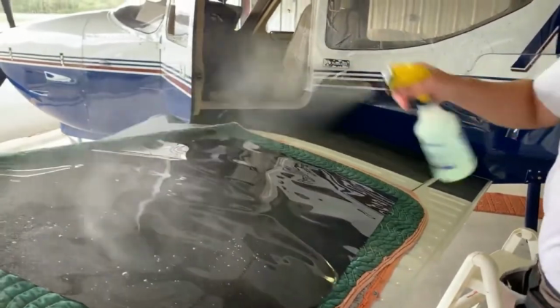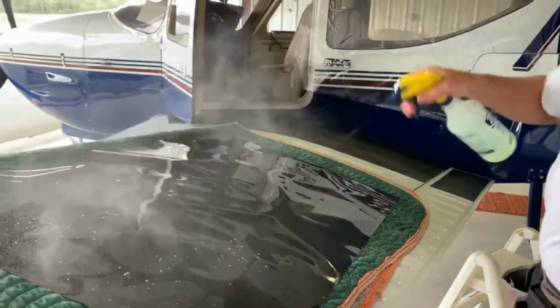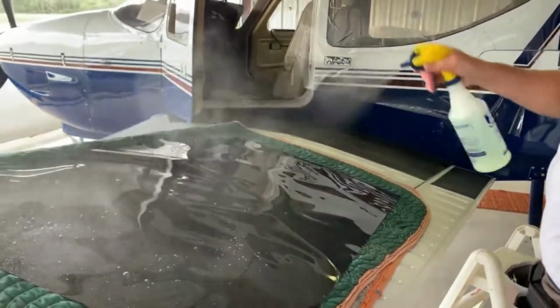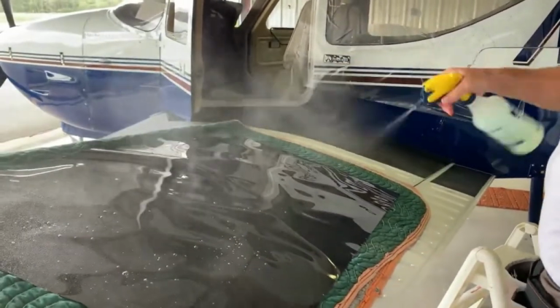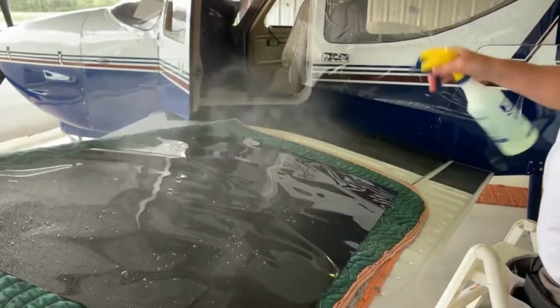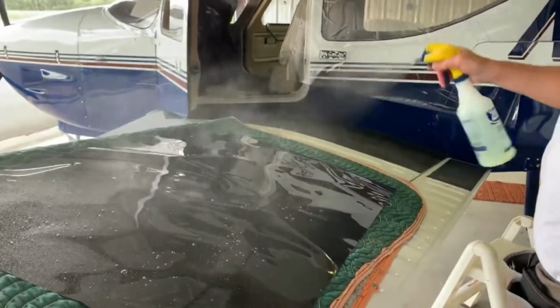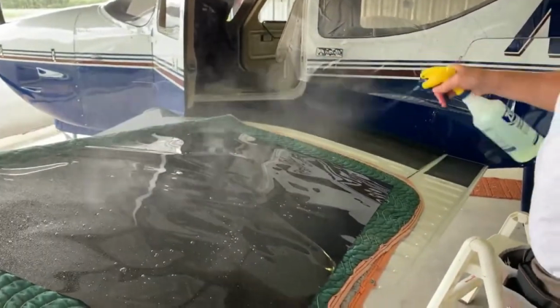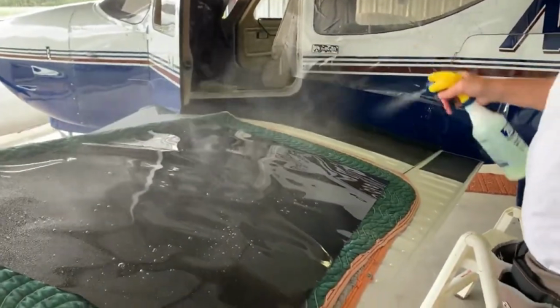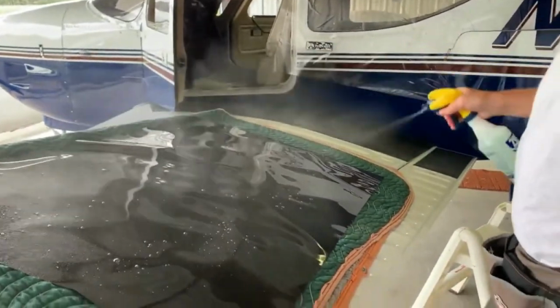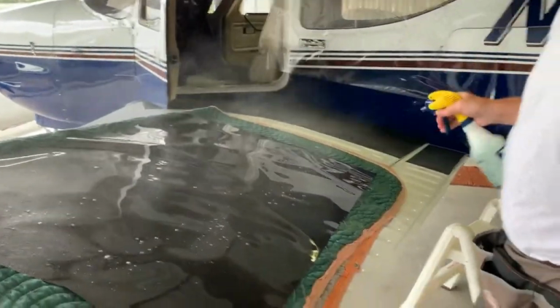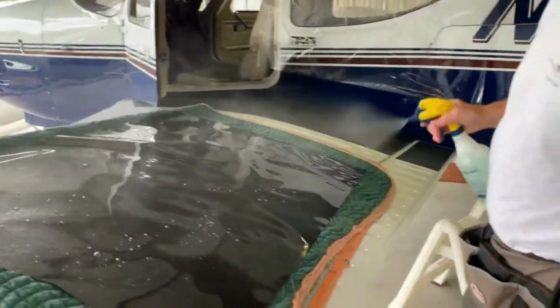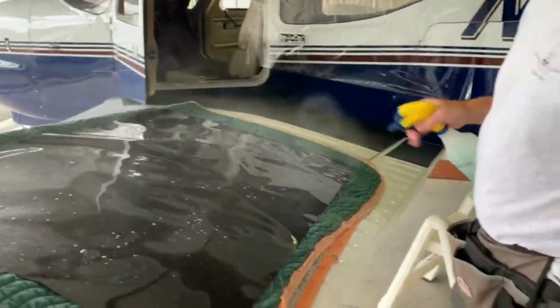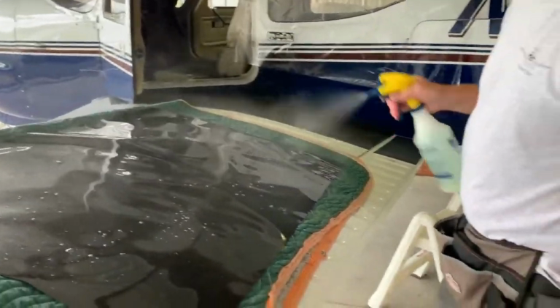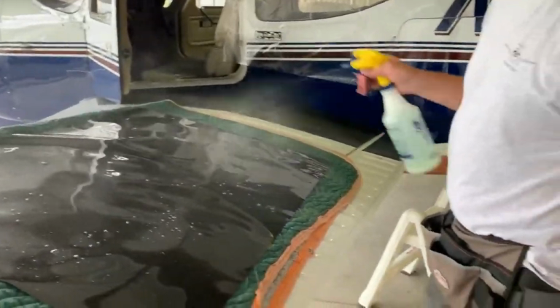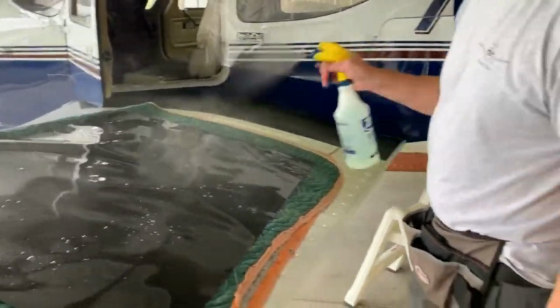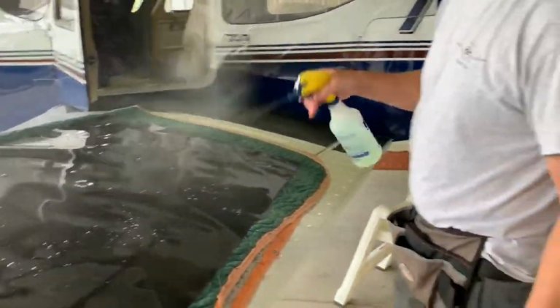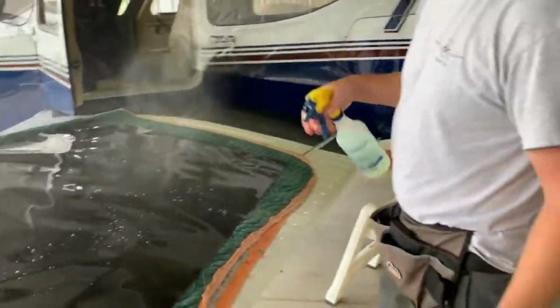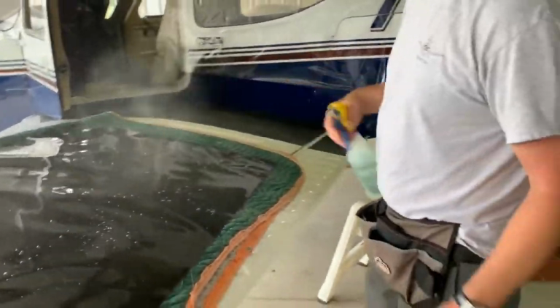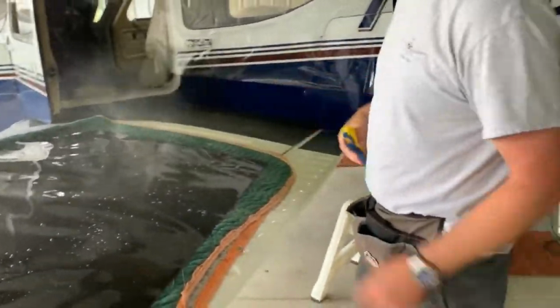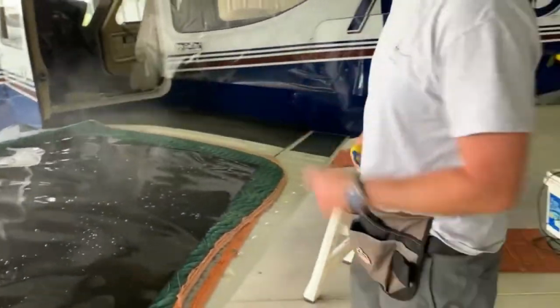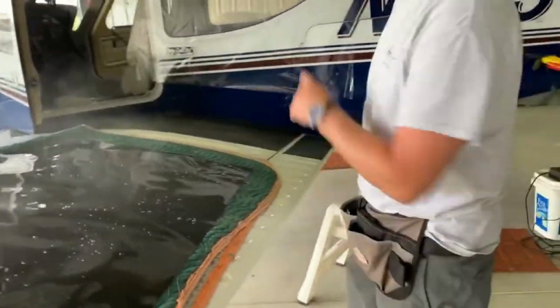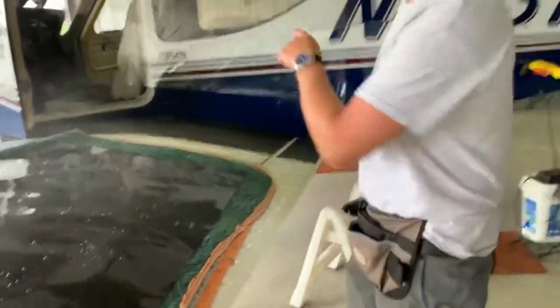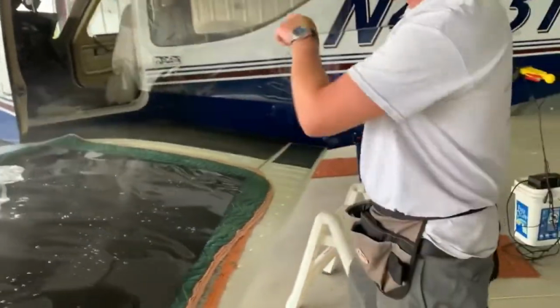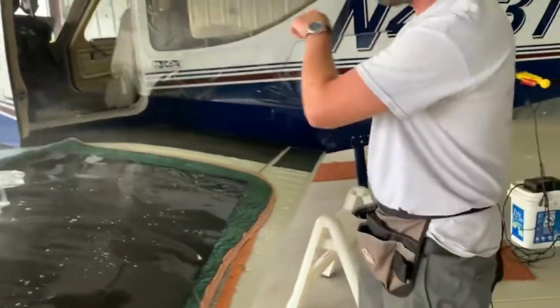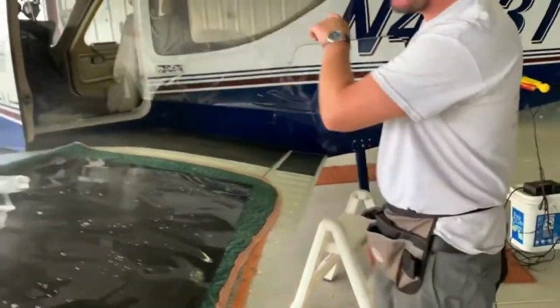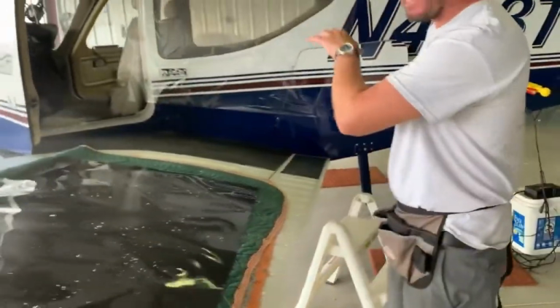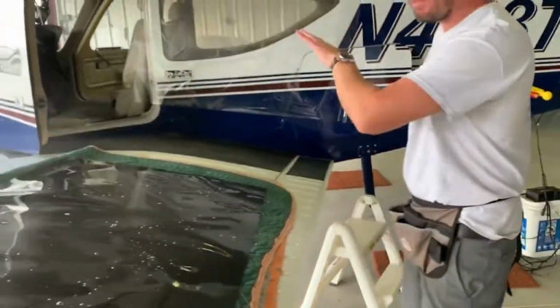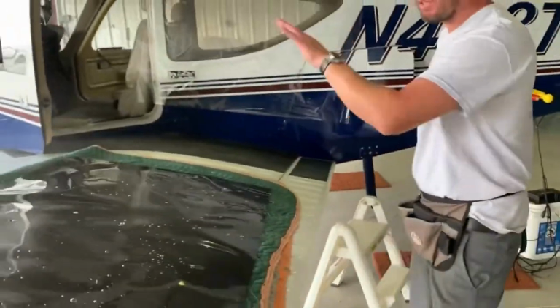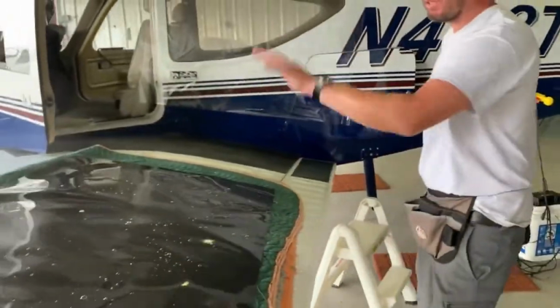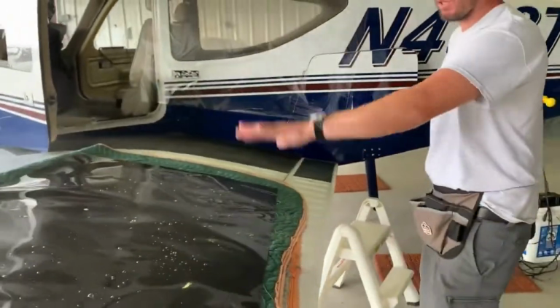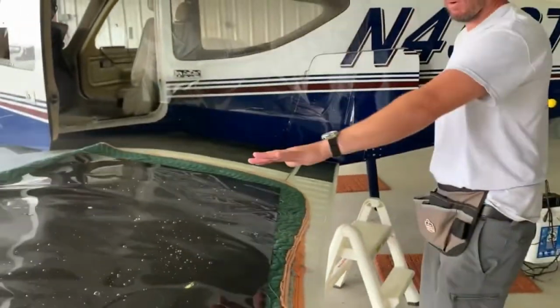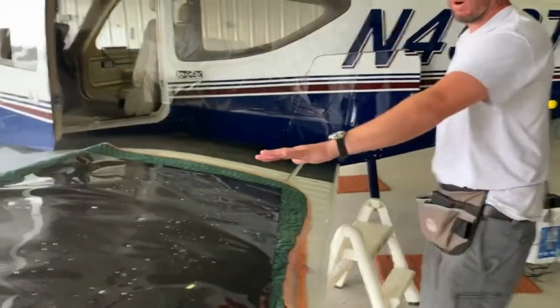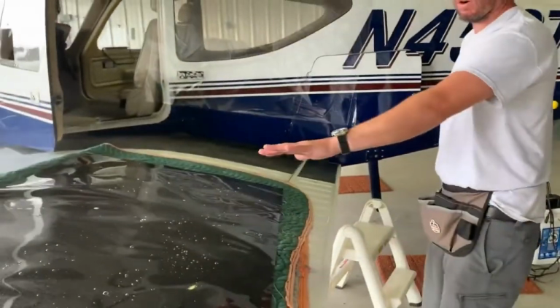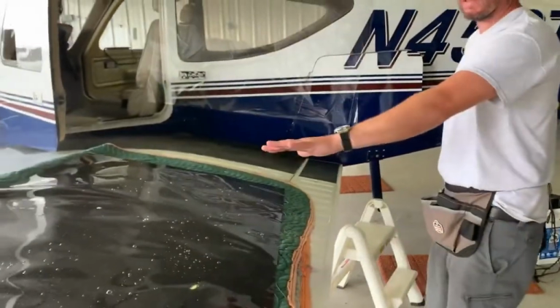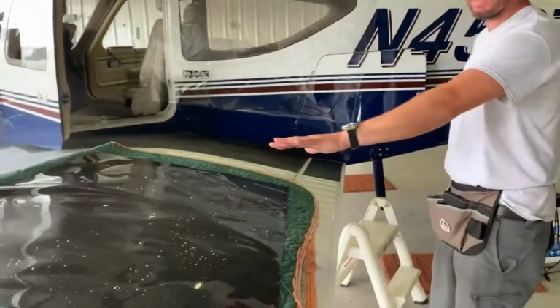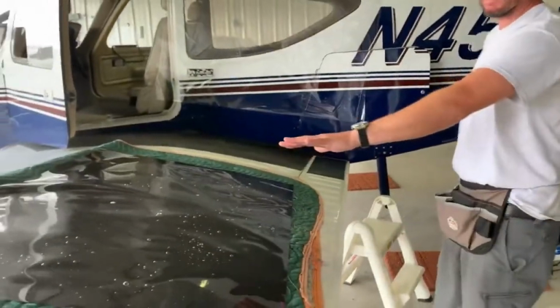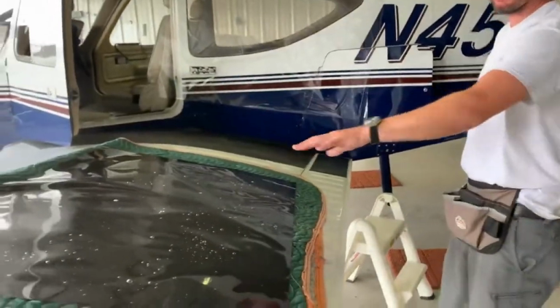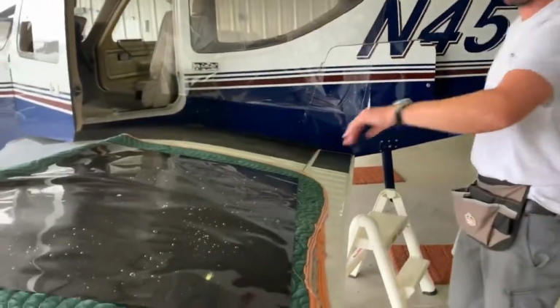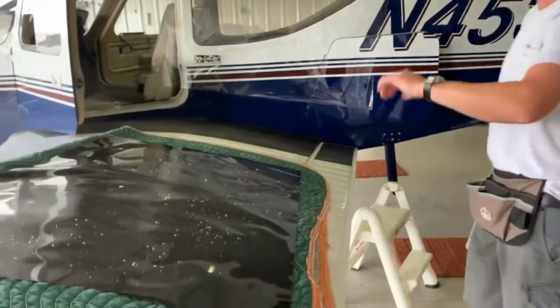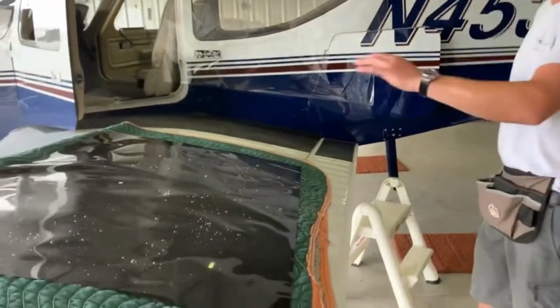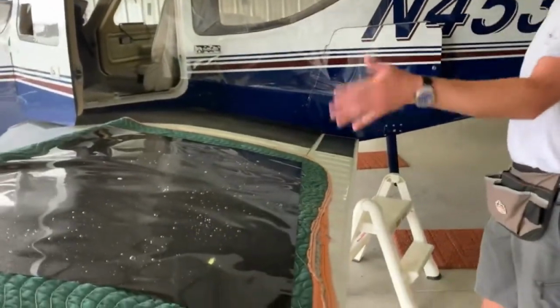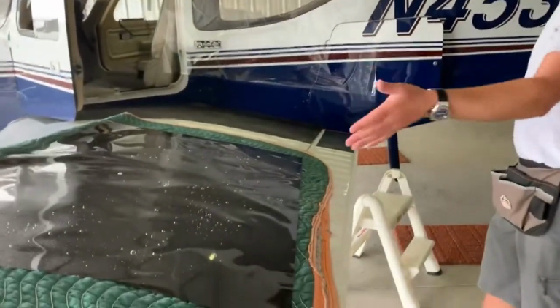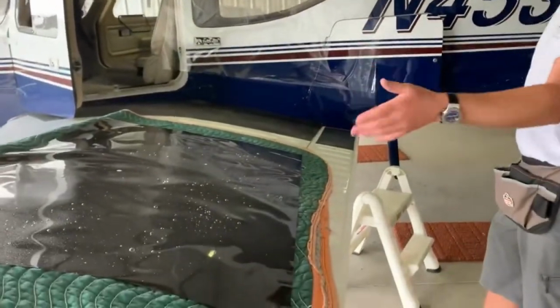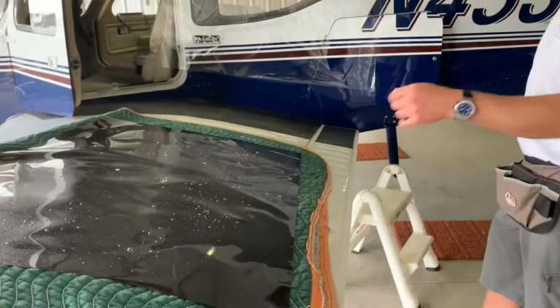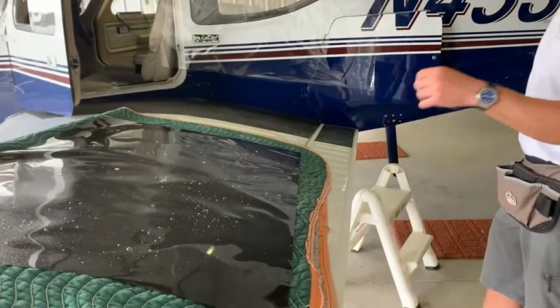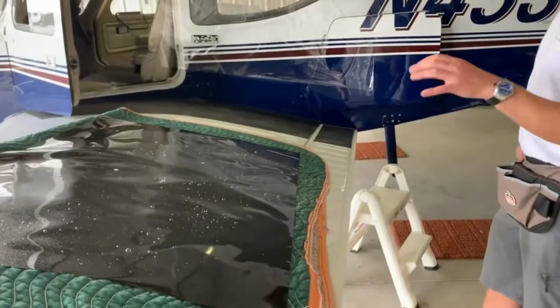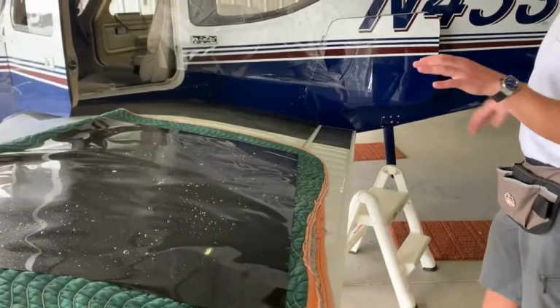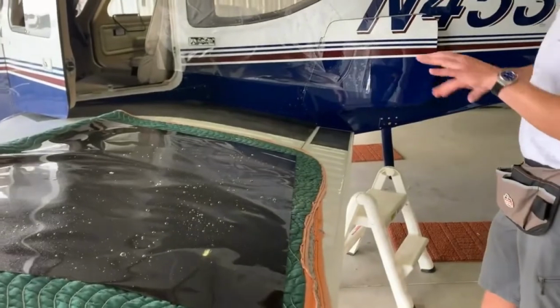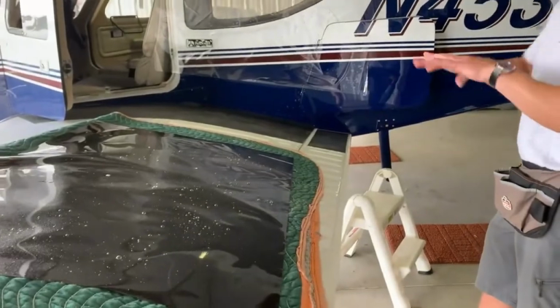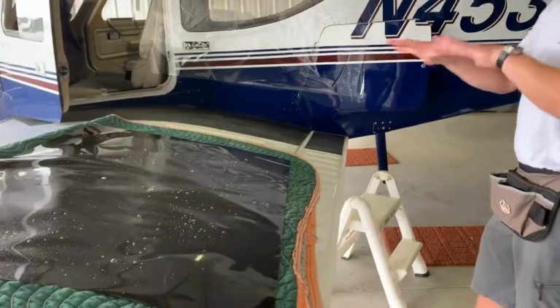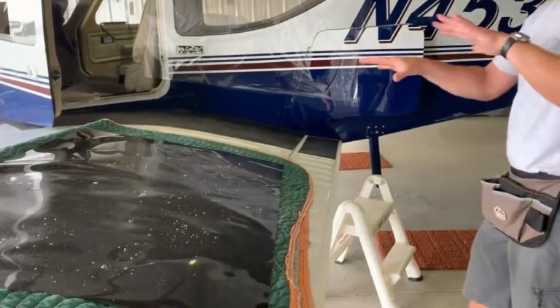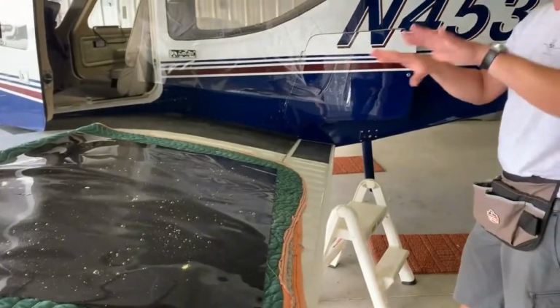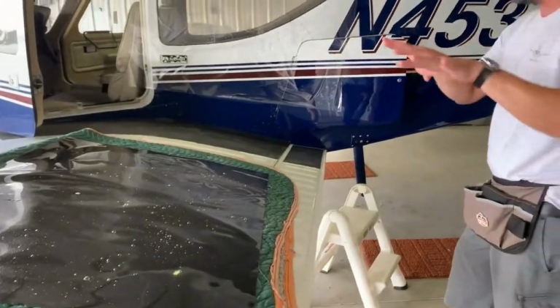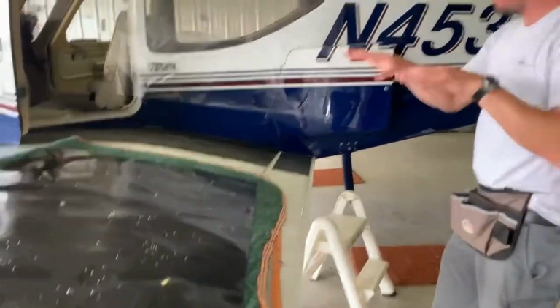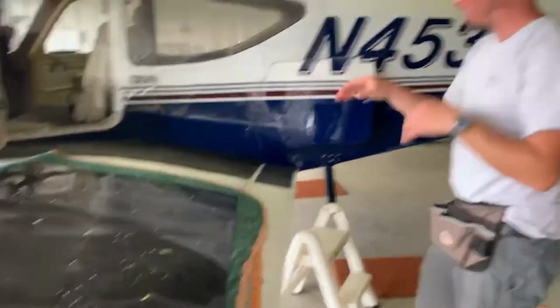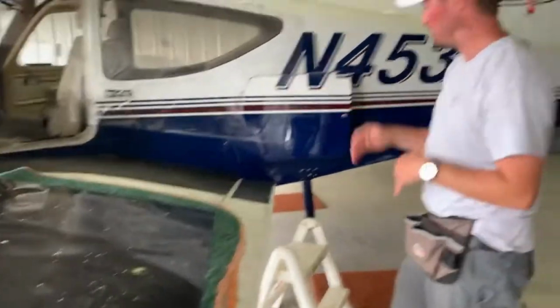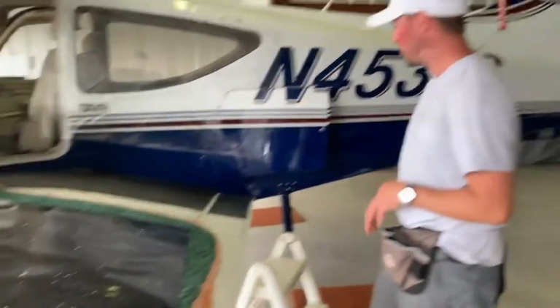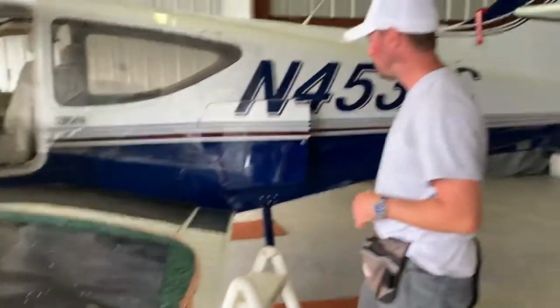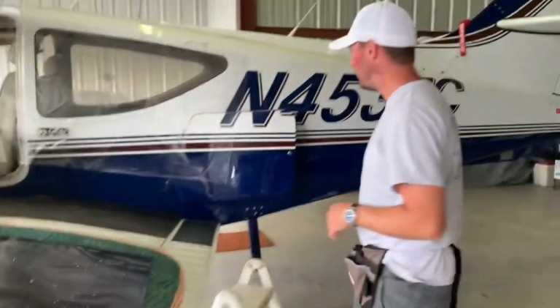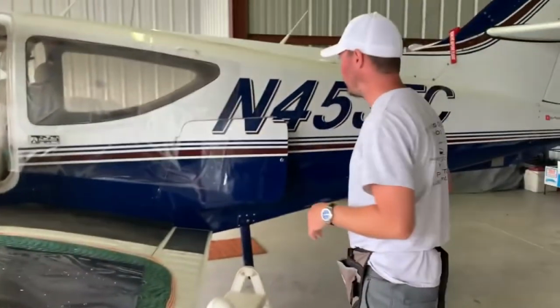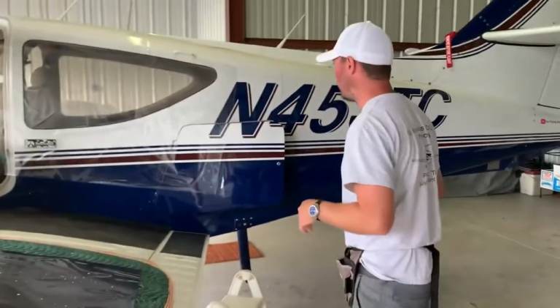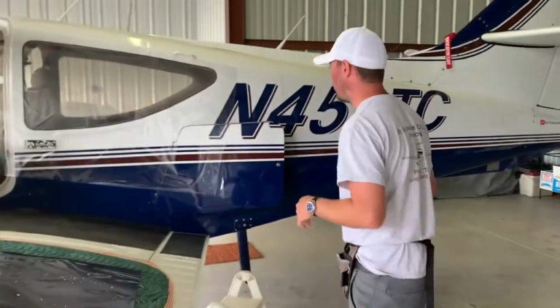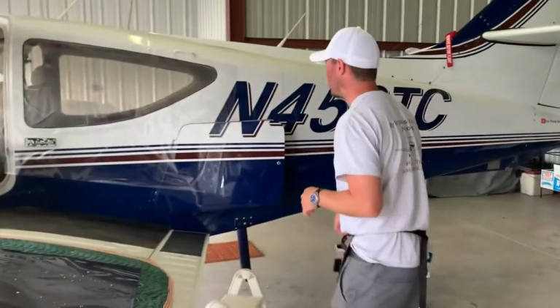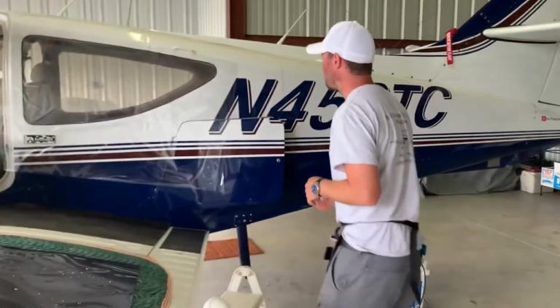I'm misting that down so the template goes on there and I can cut it without it shifting.